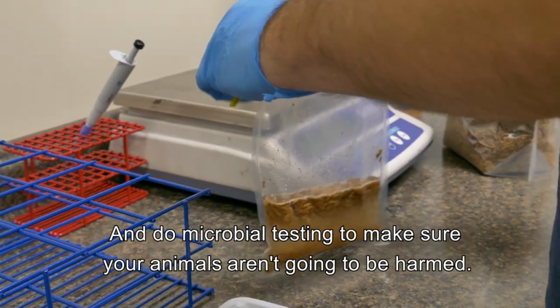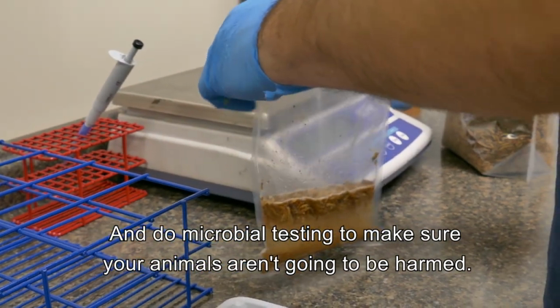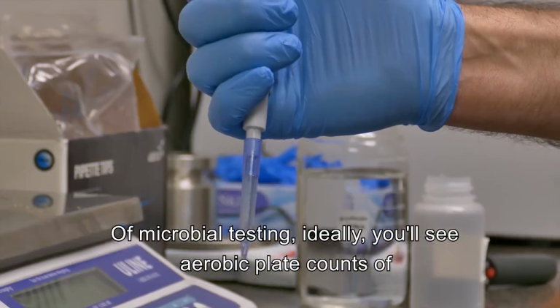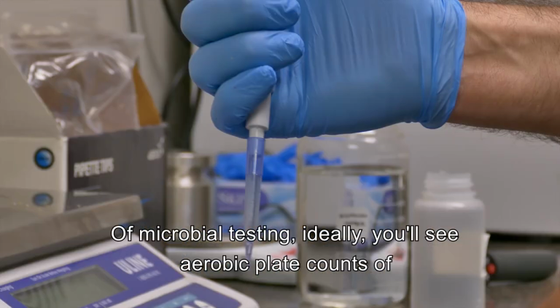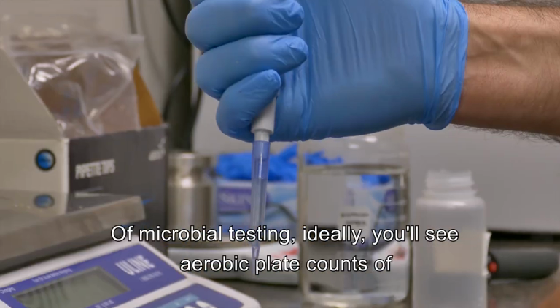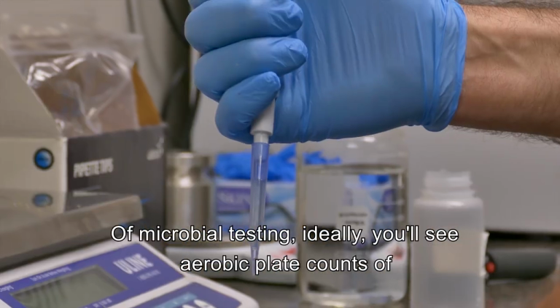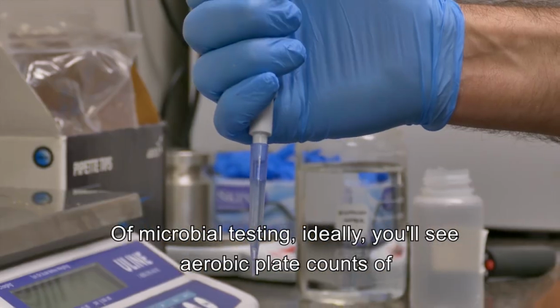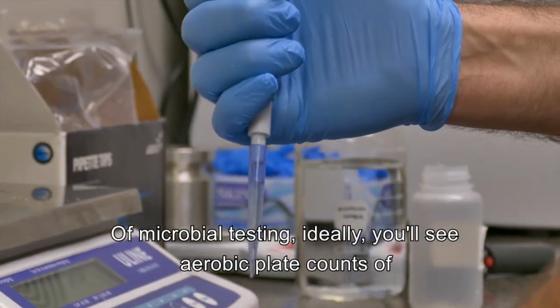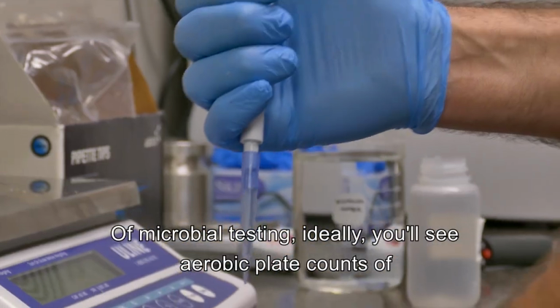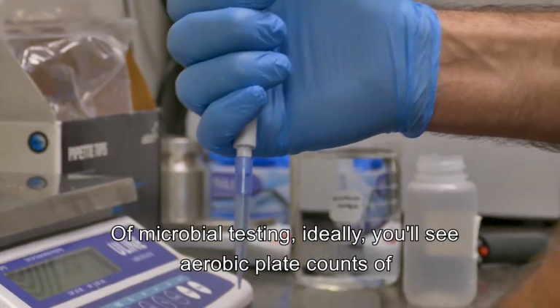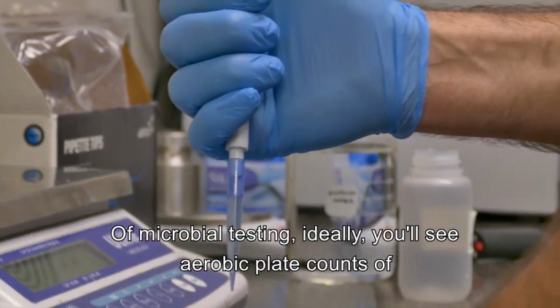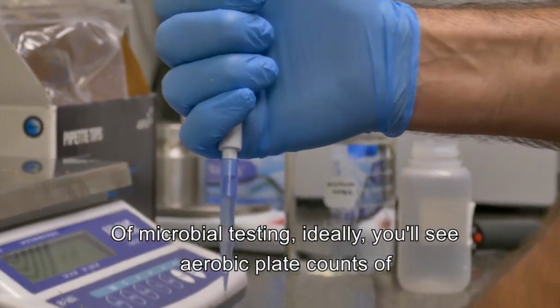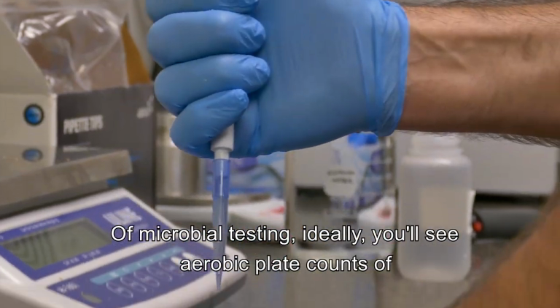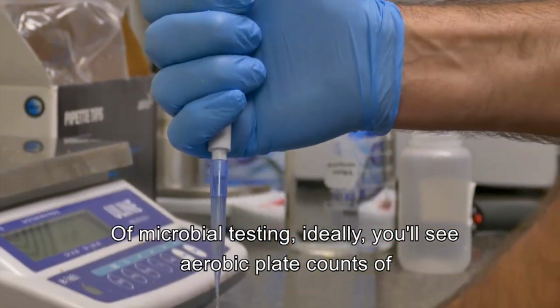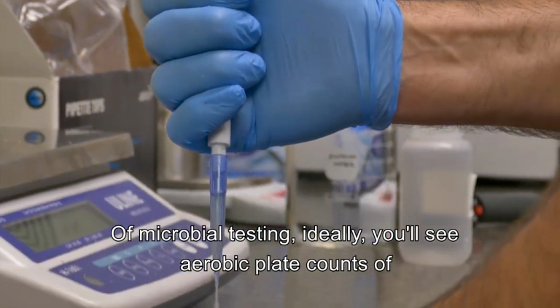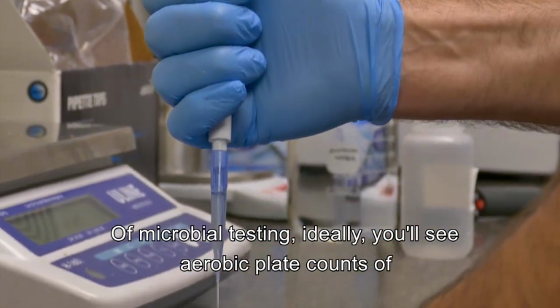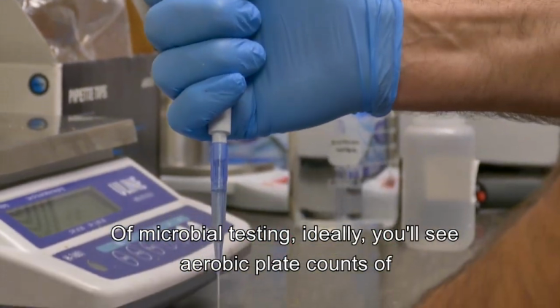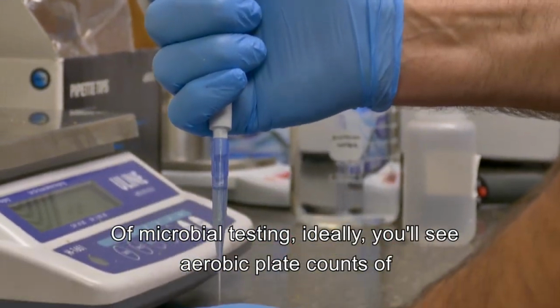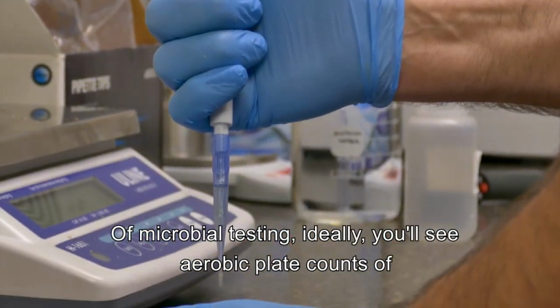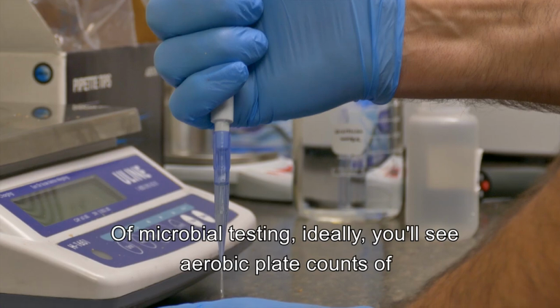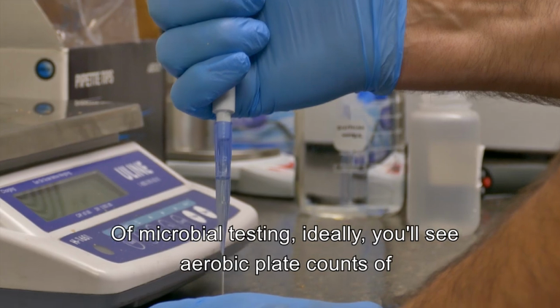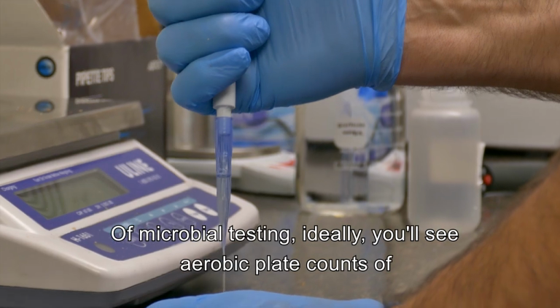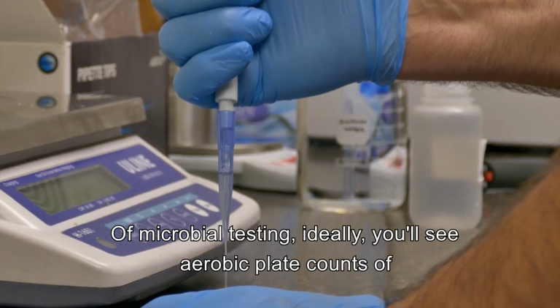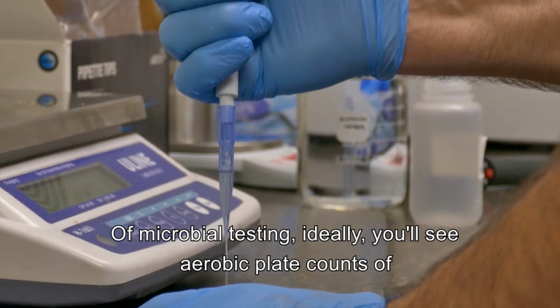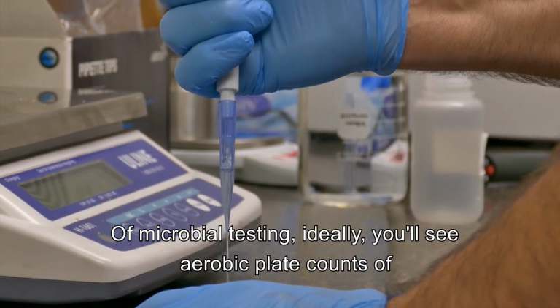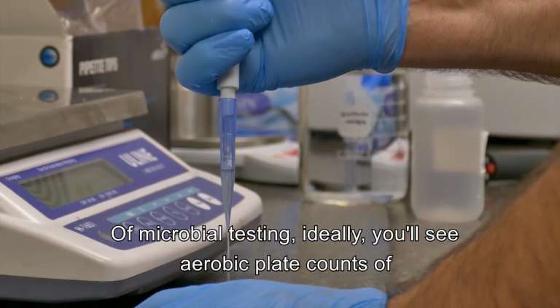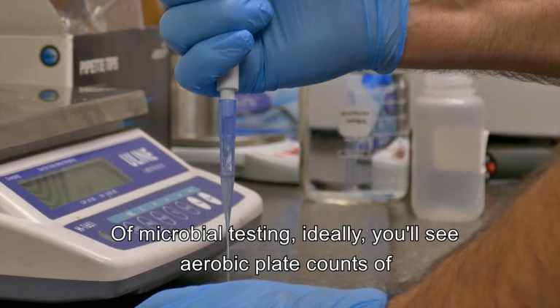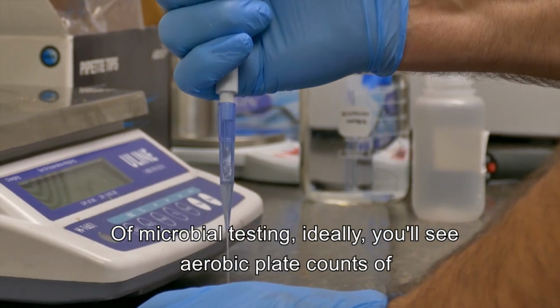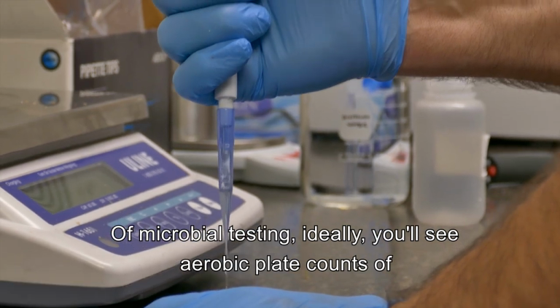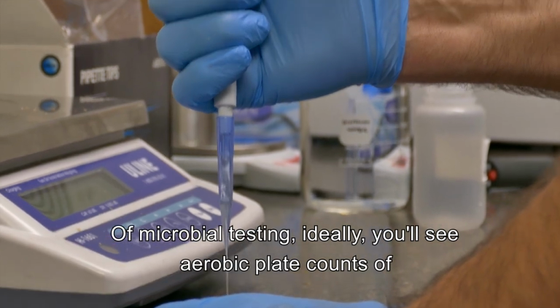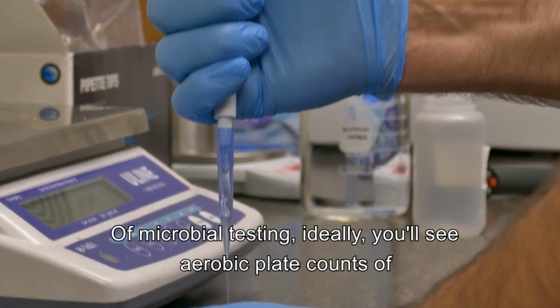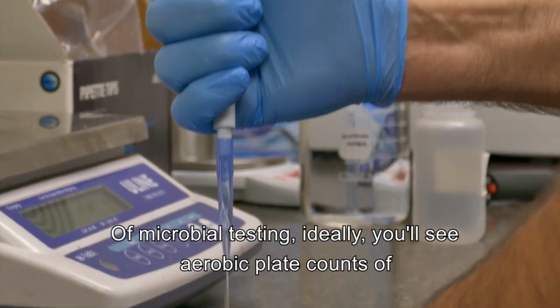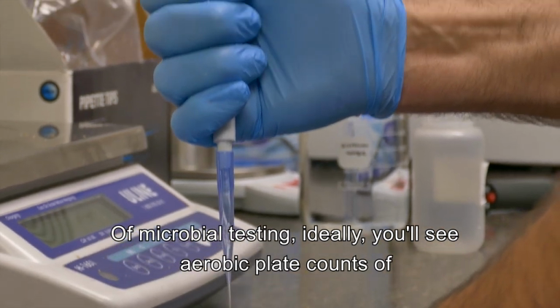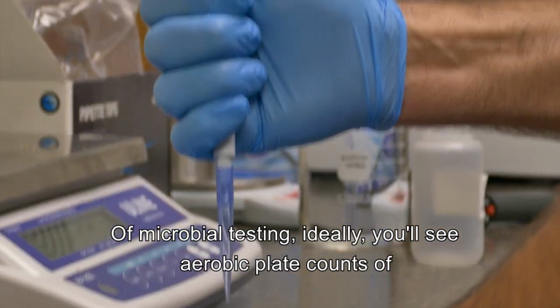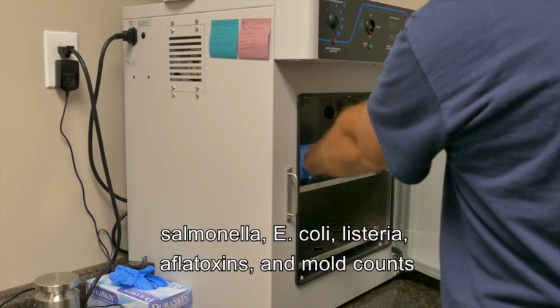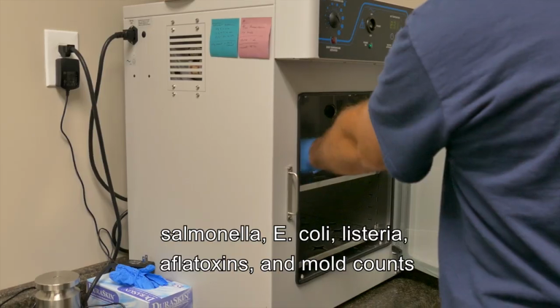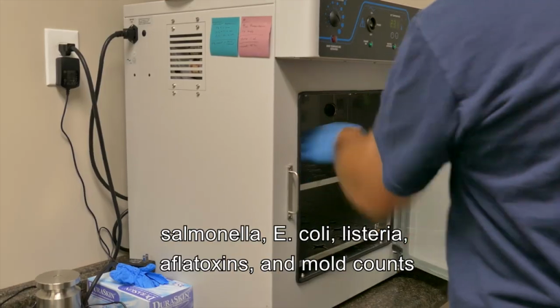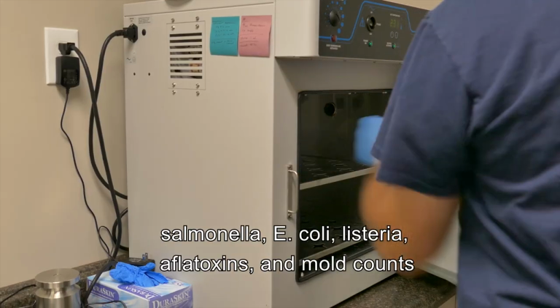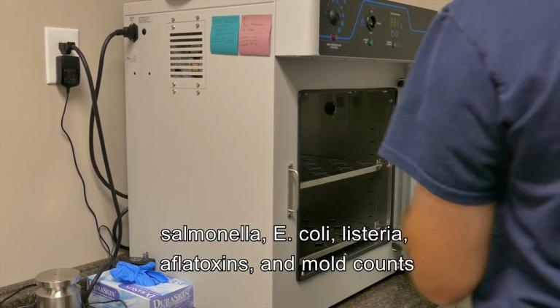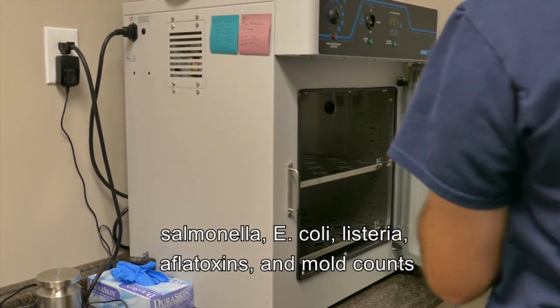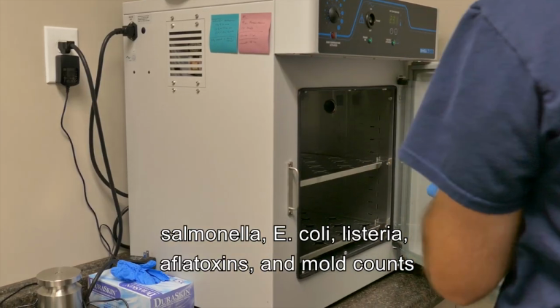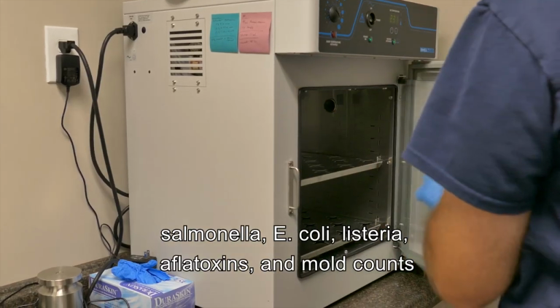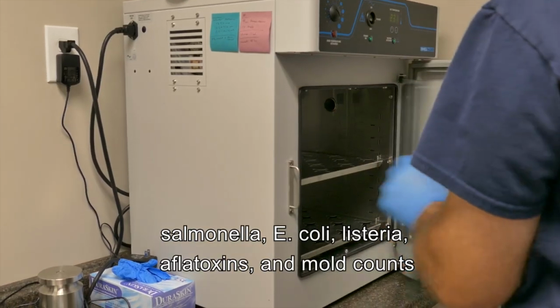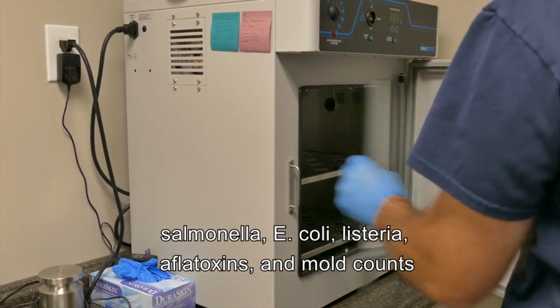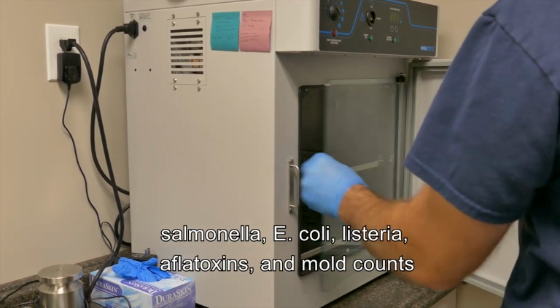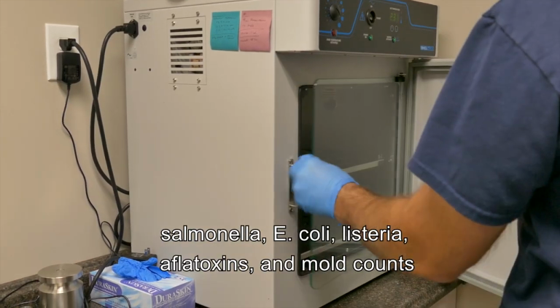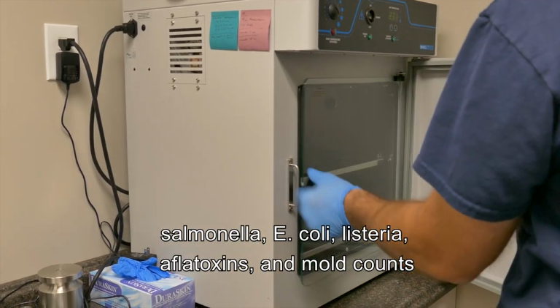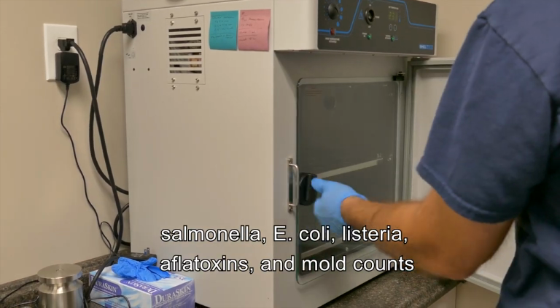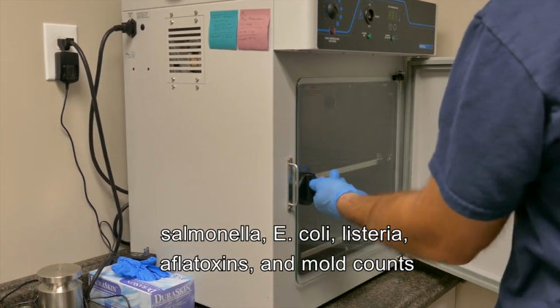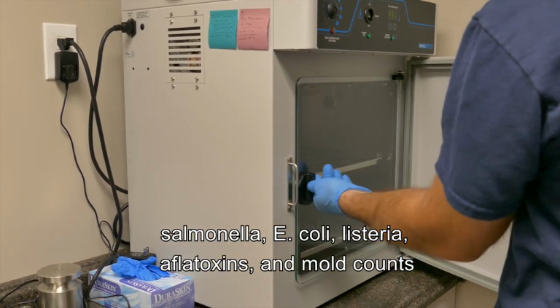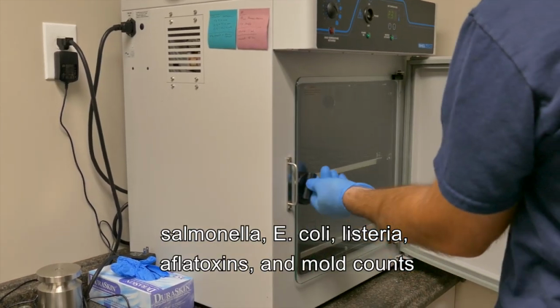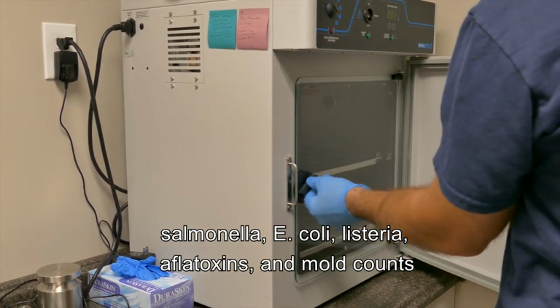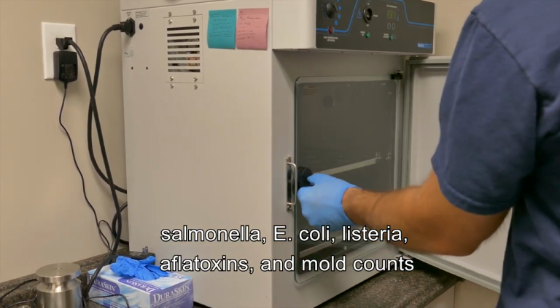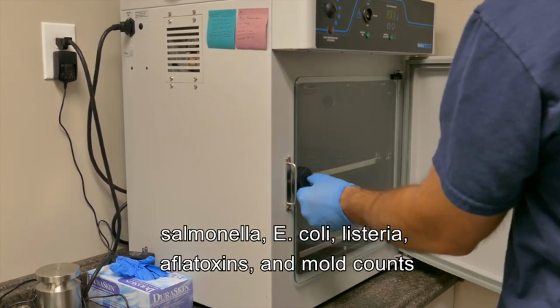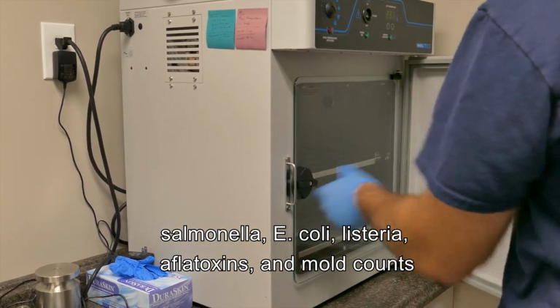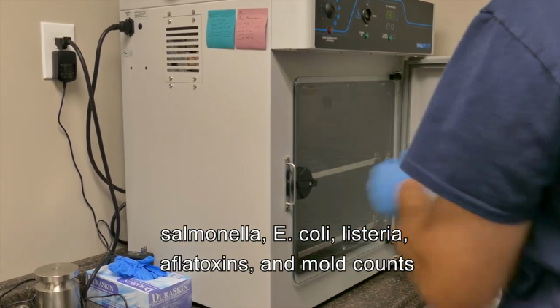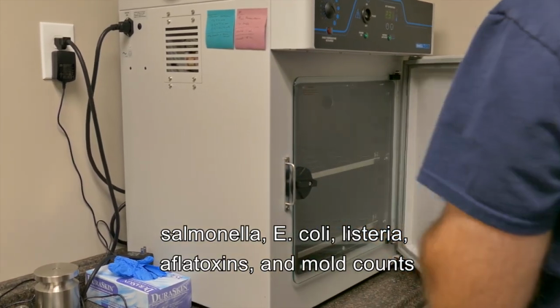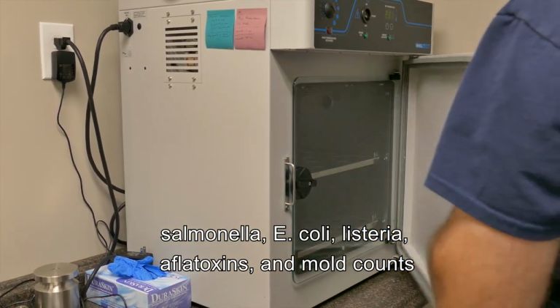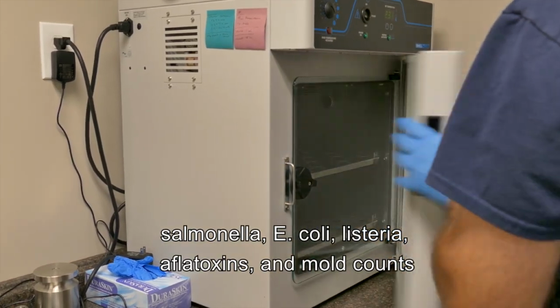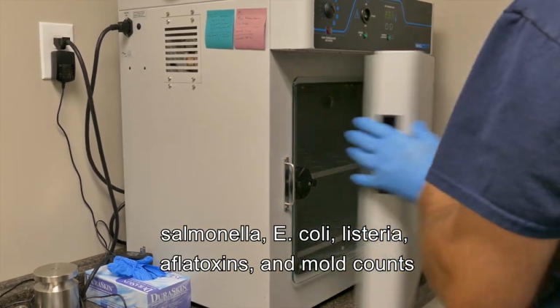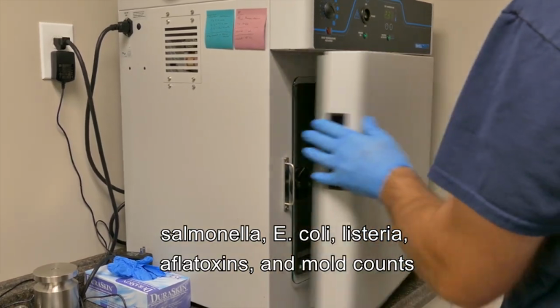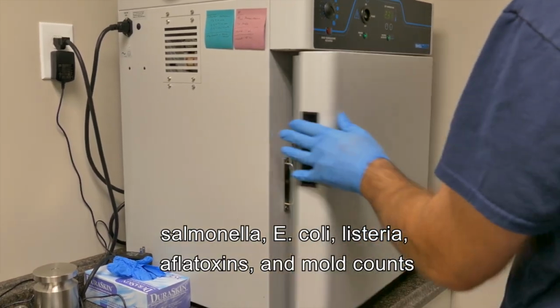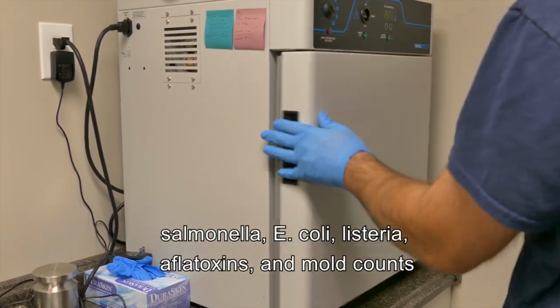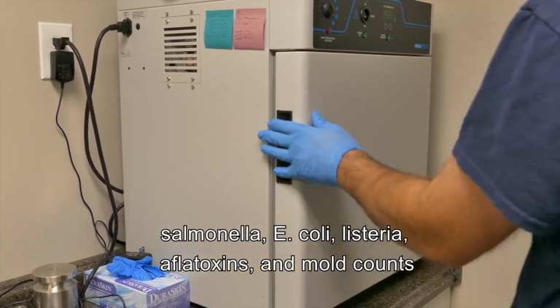For microbial testing, ideally you'll see aerobic plate counts of salmonella, E. coli, listeria, aflatoxins, and mold counts.